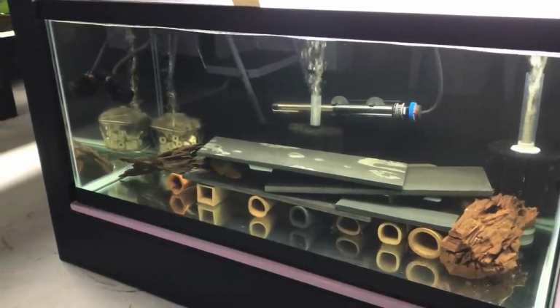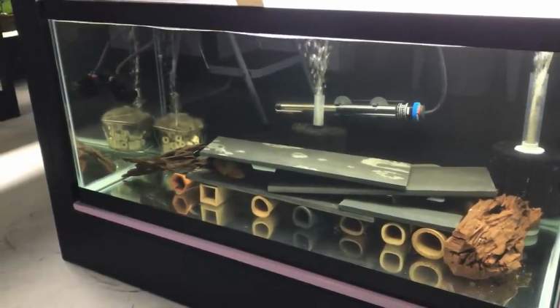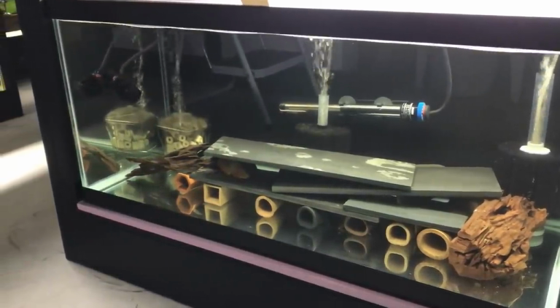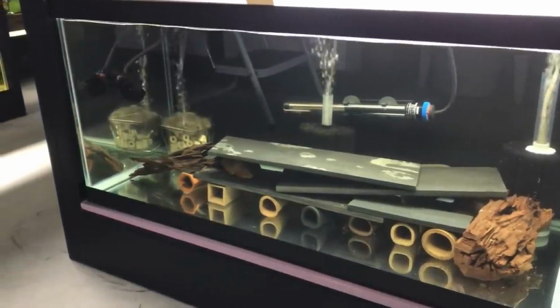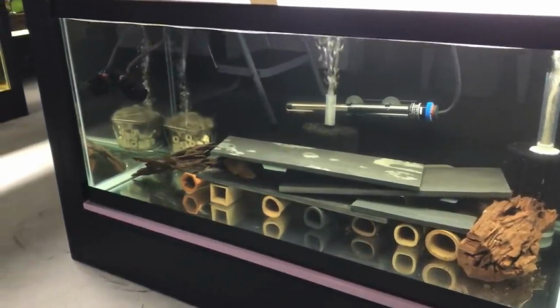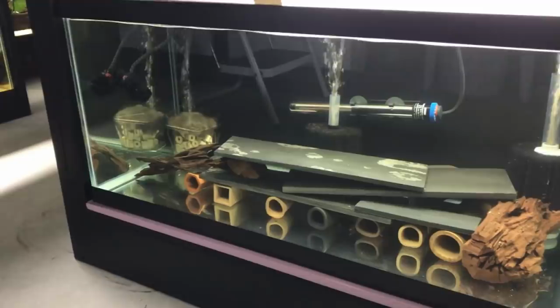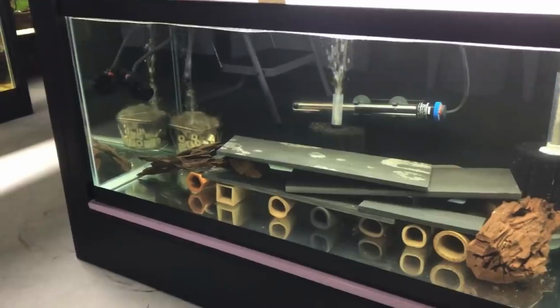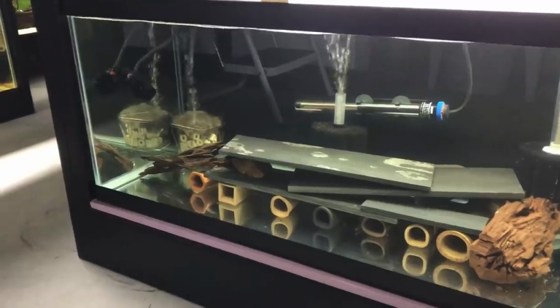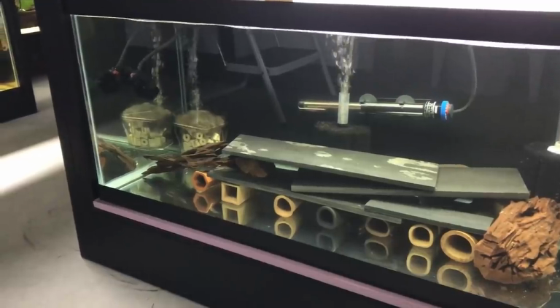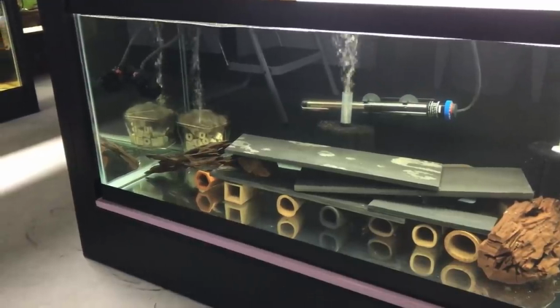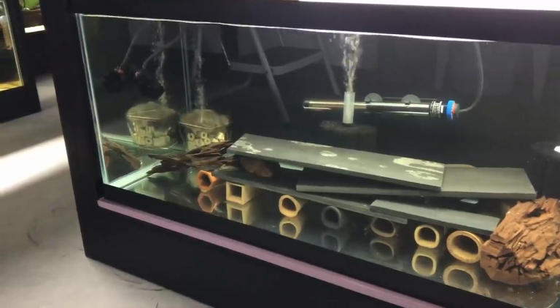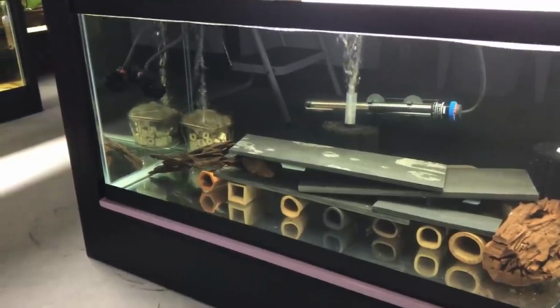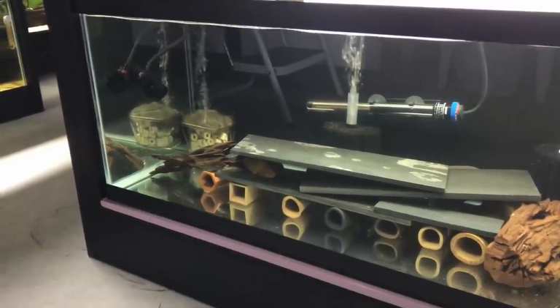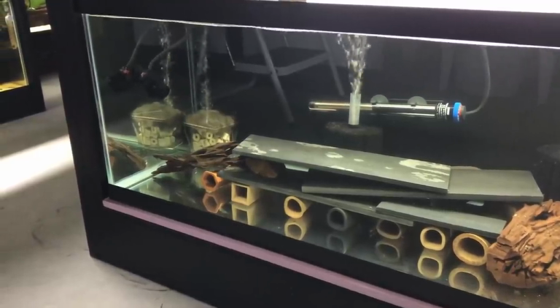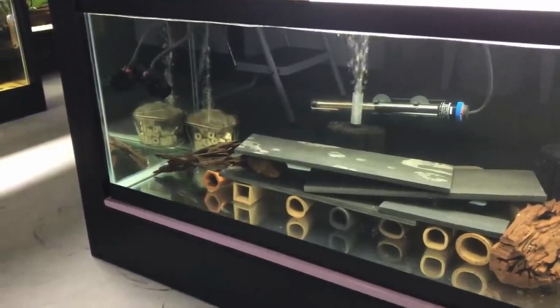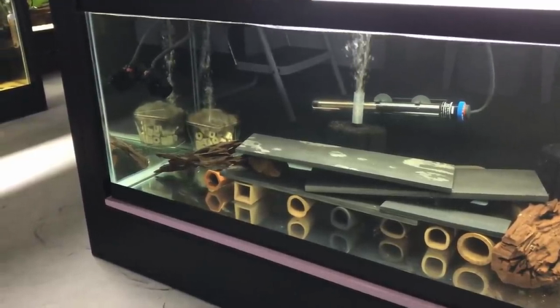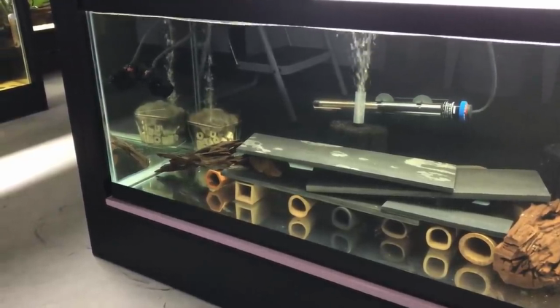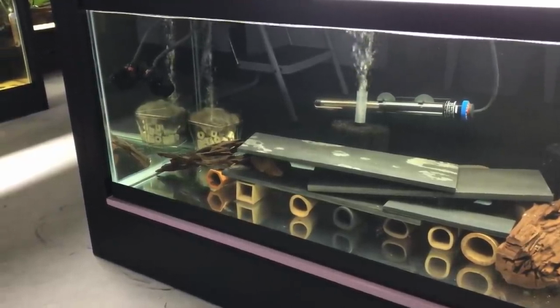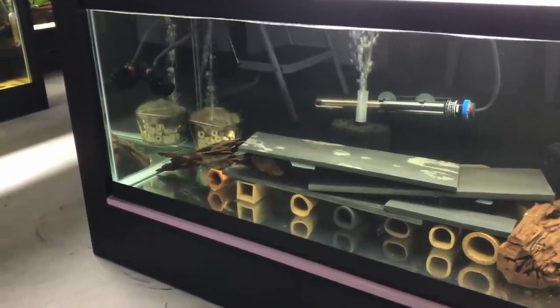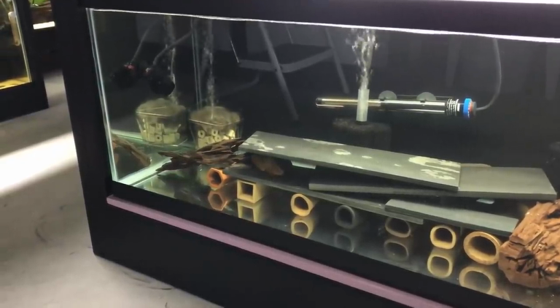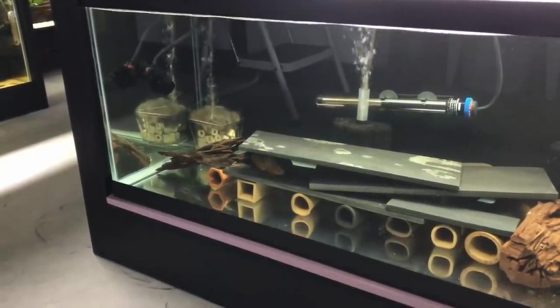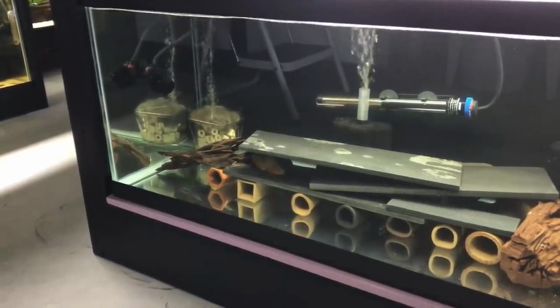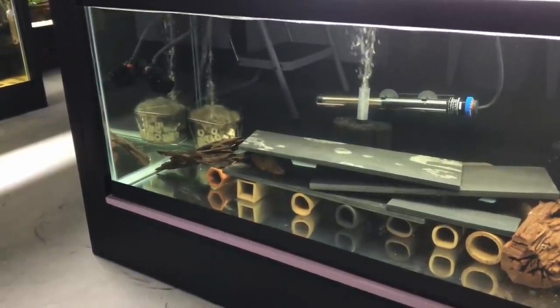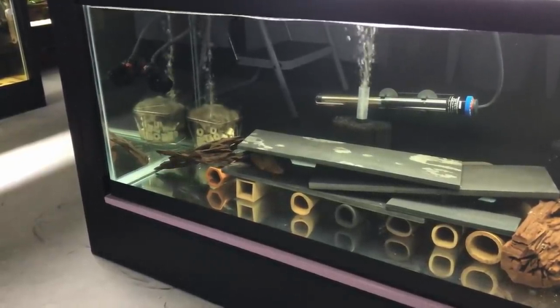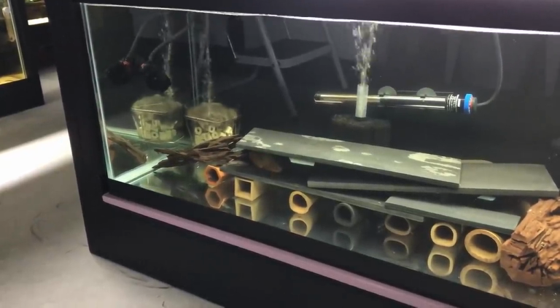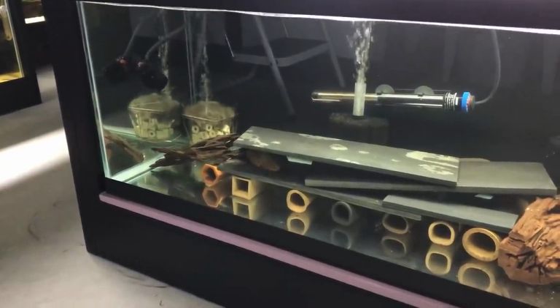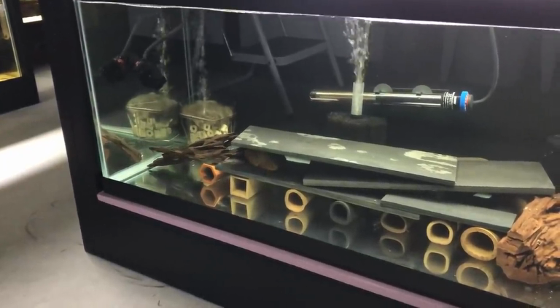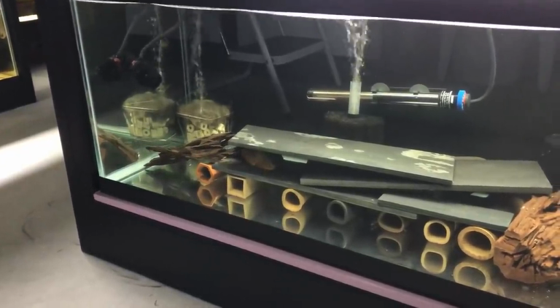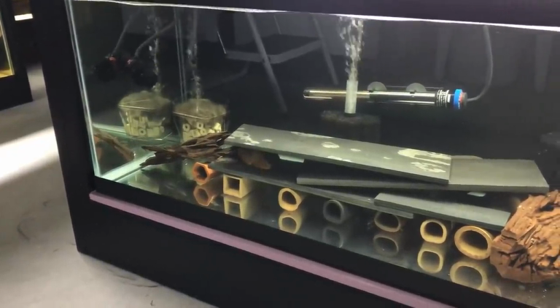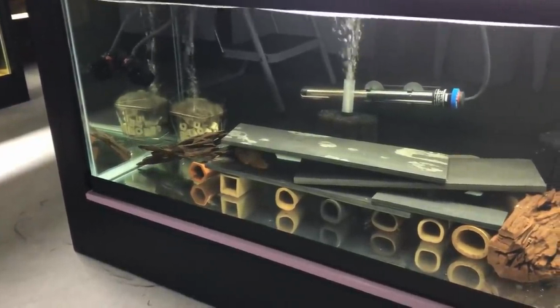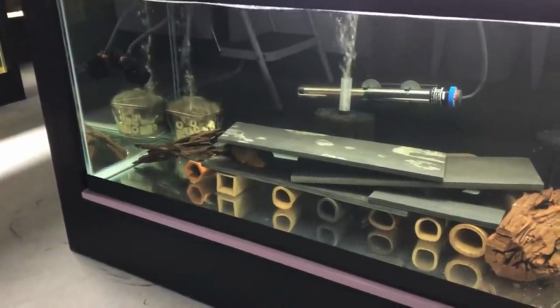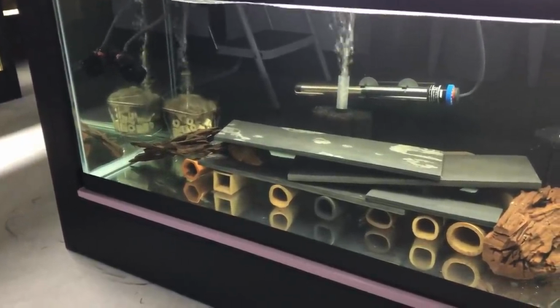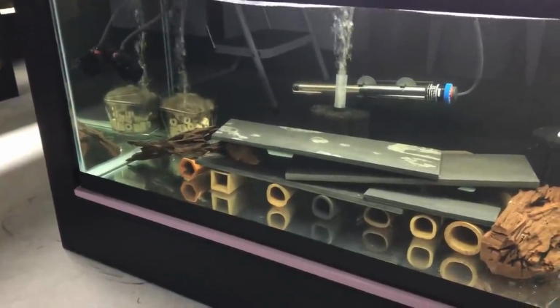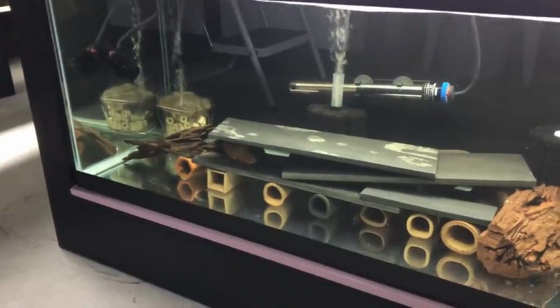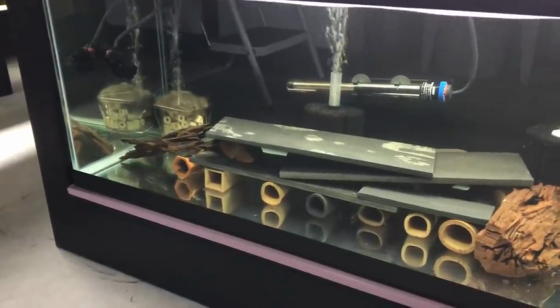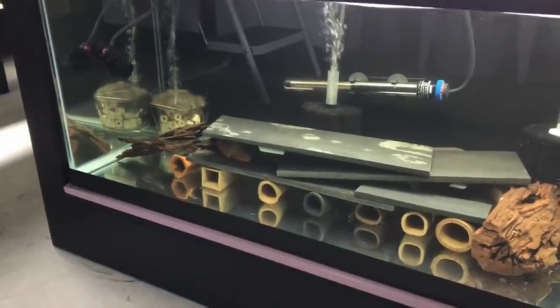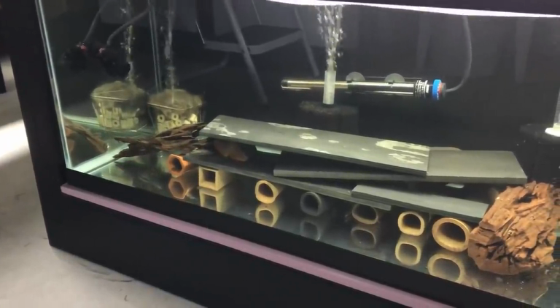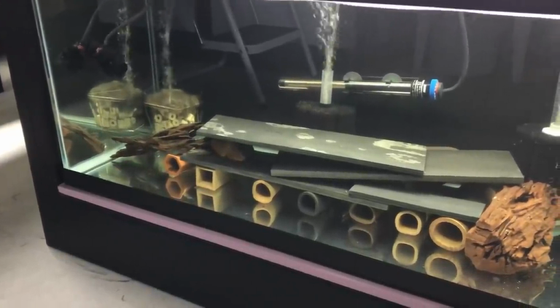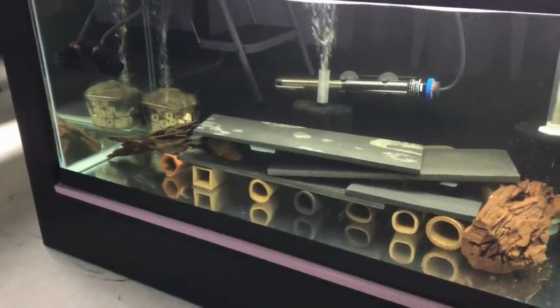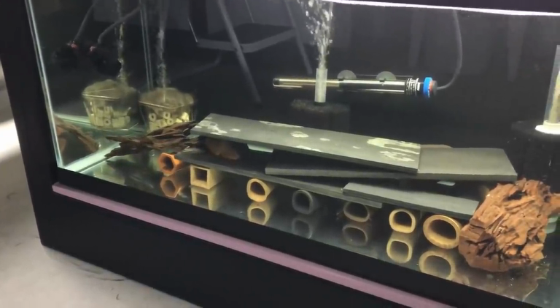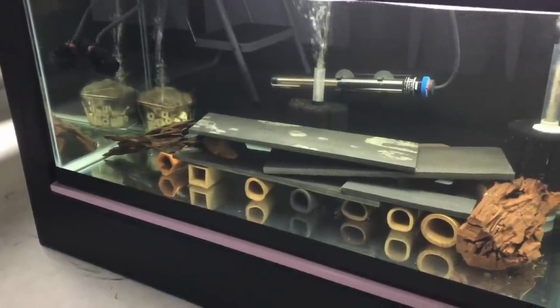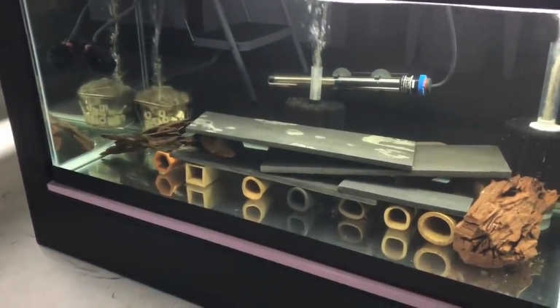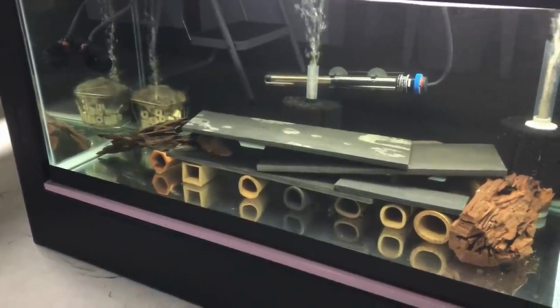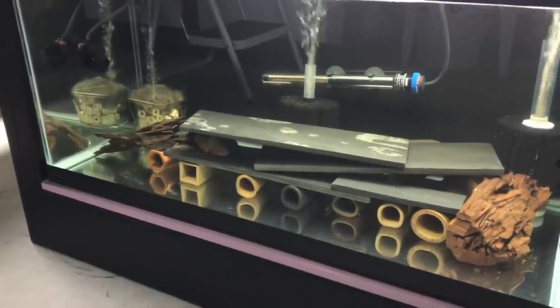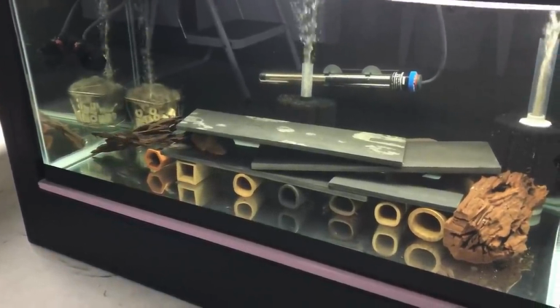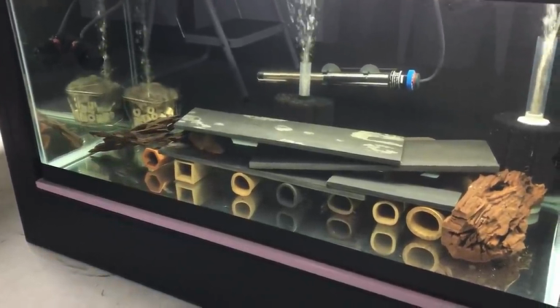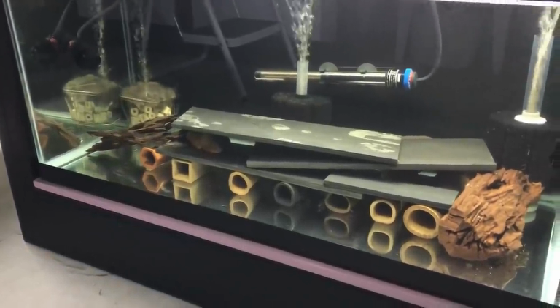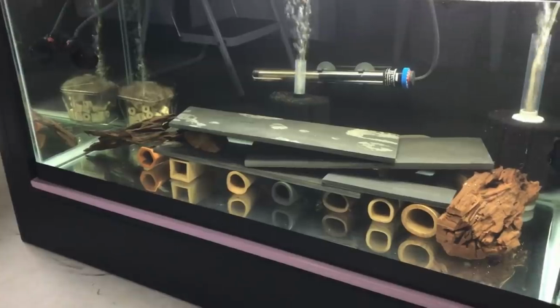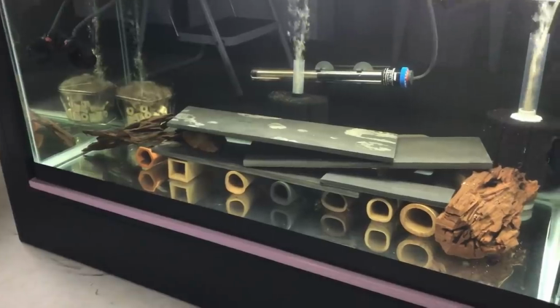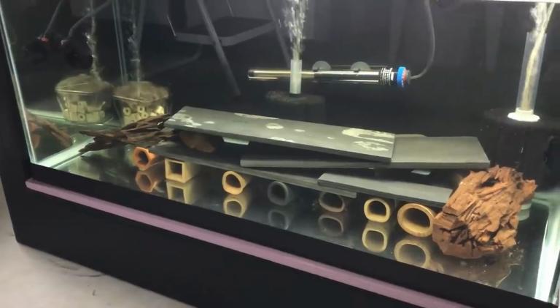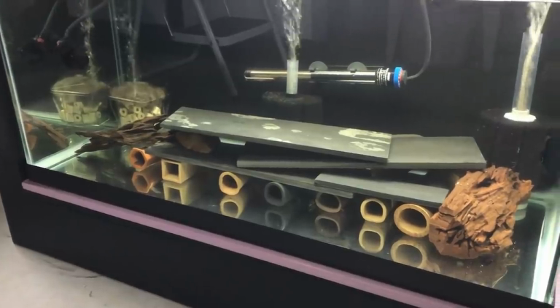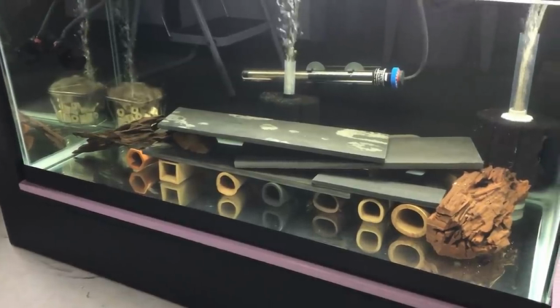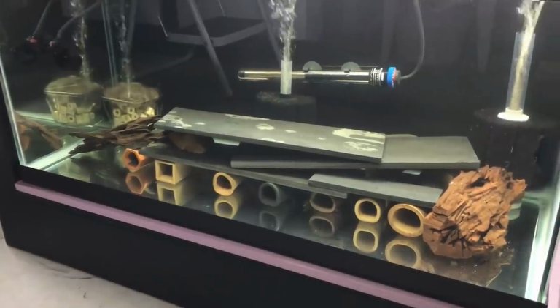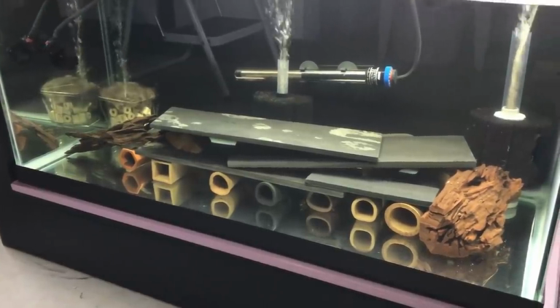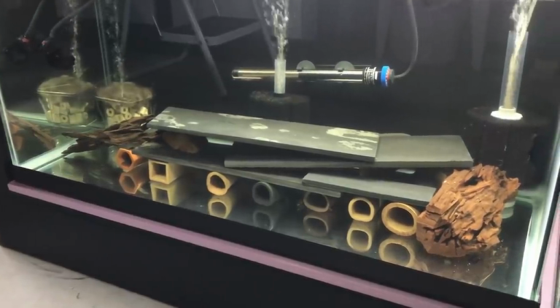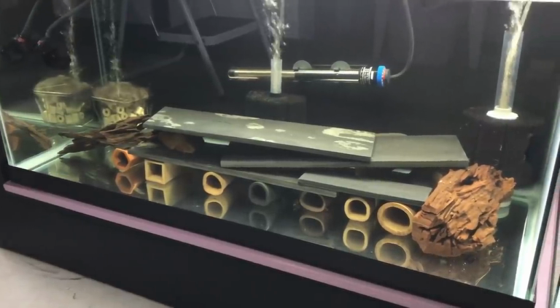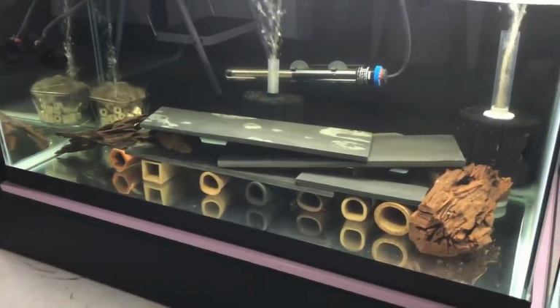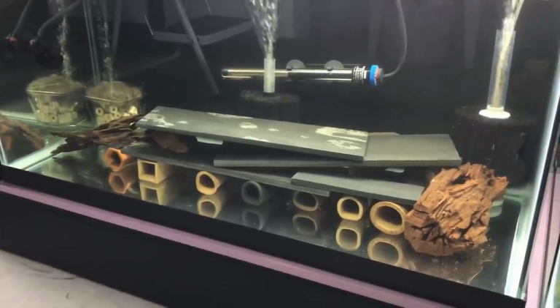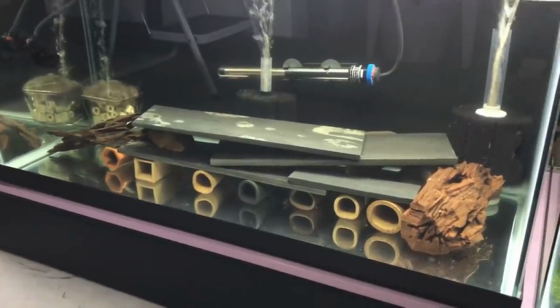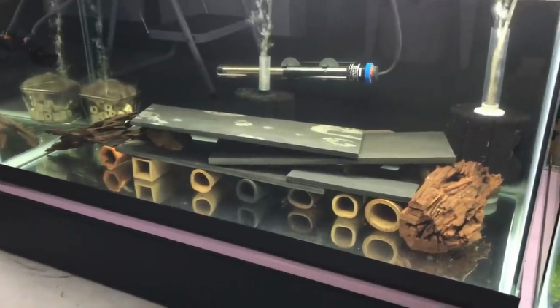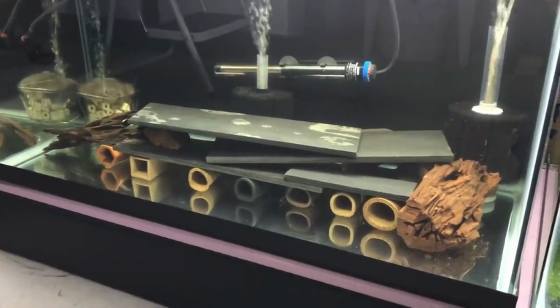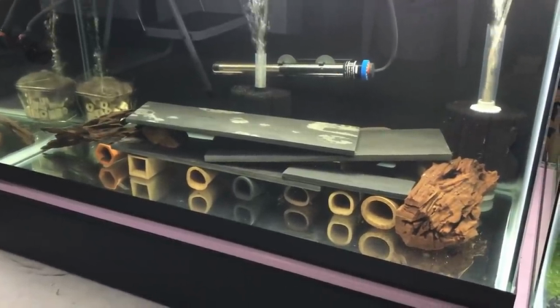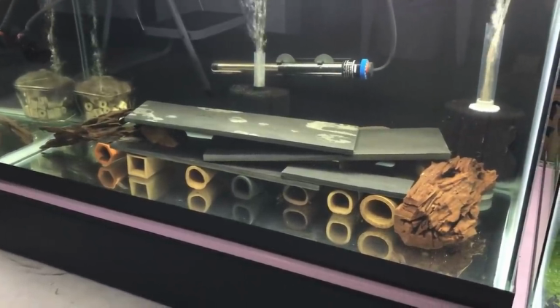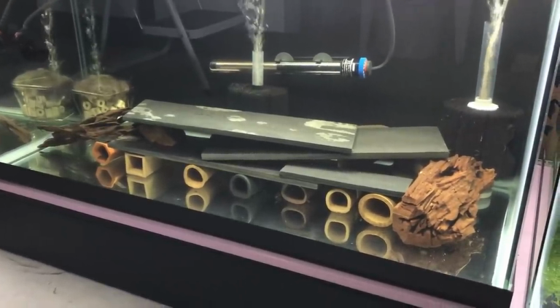This here is another 40 Breeder, and I currently keep my group of 8 L260 Queen Arabesque Plecos in here.